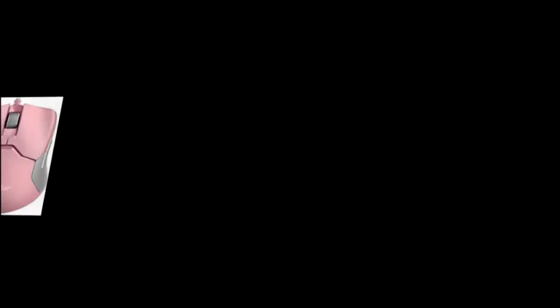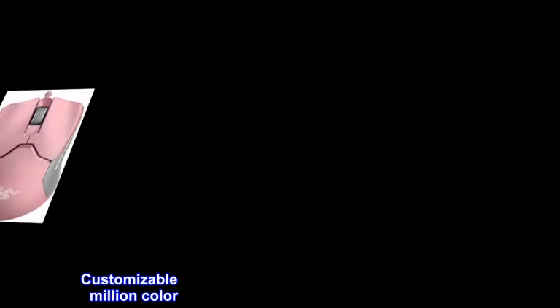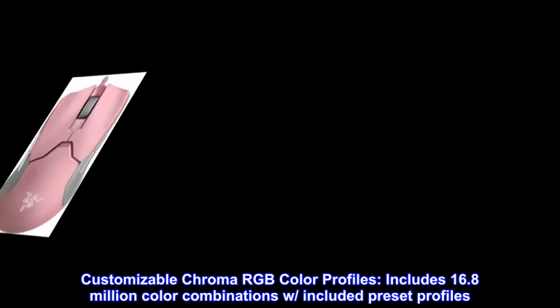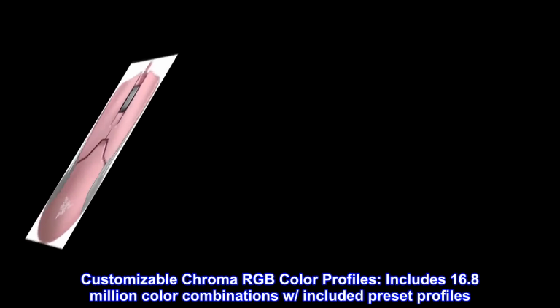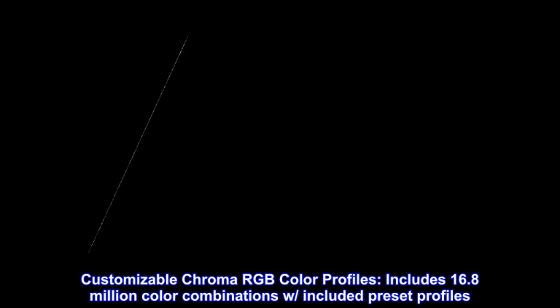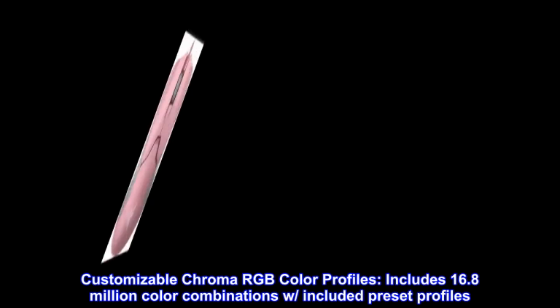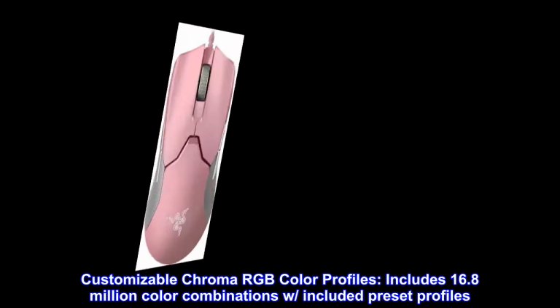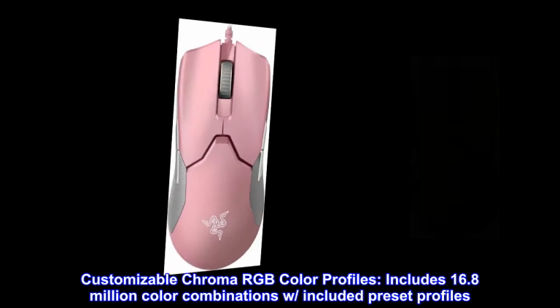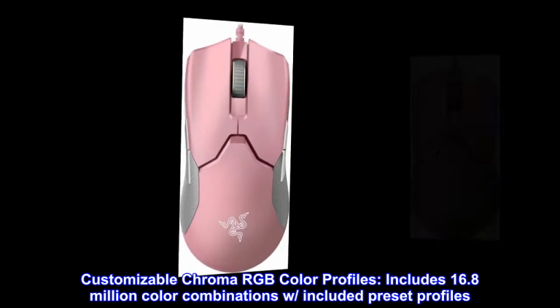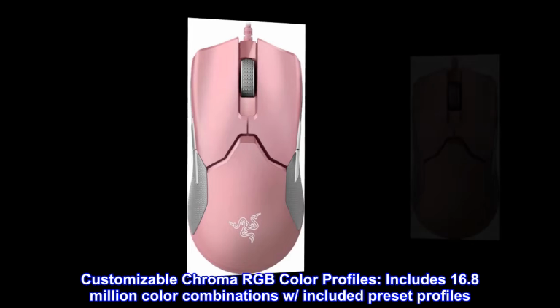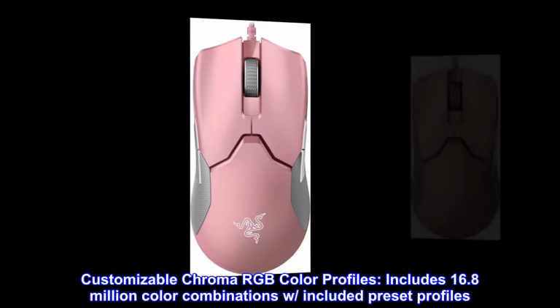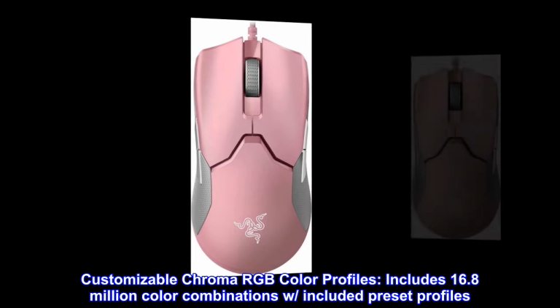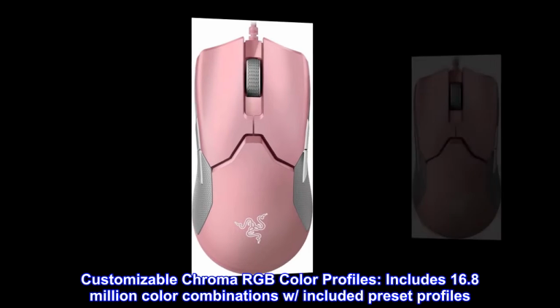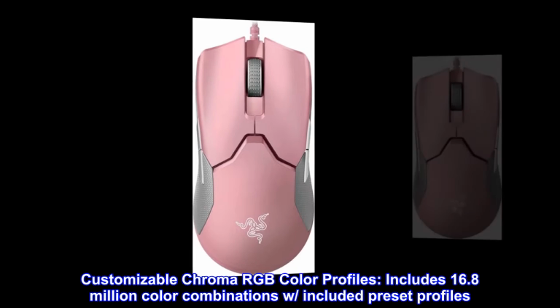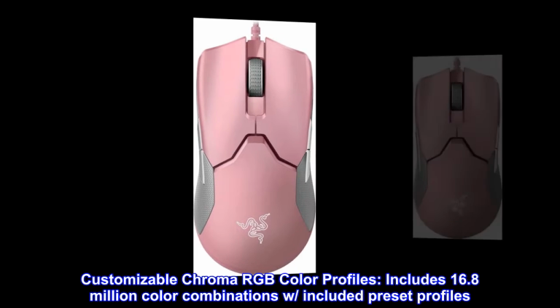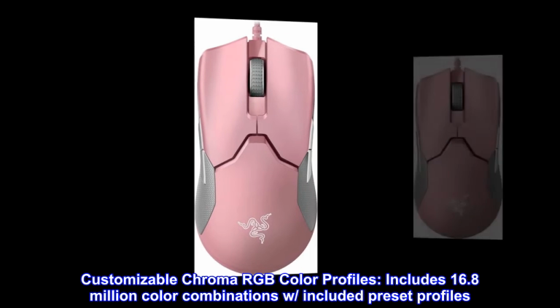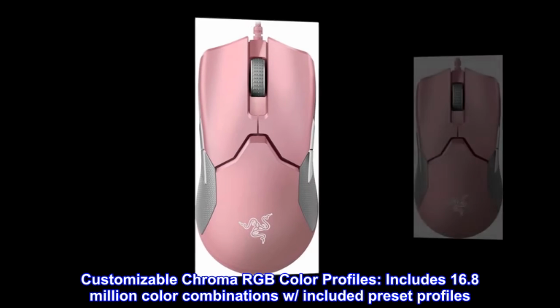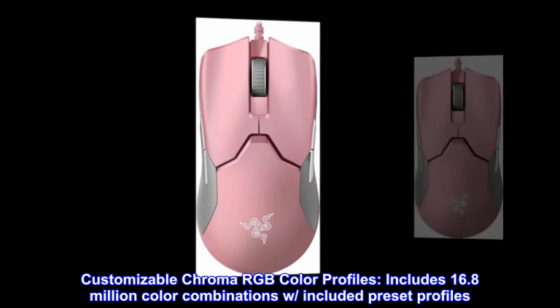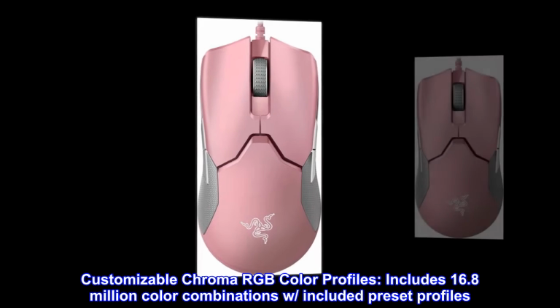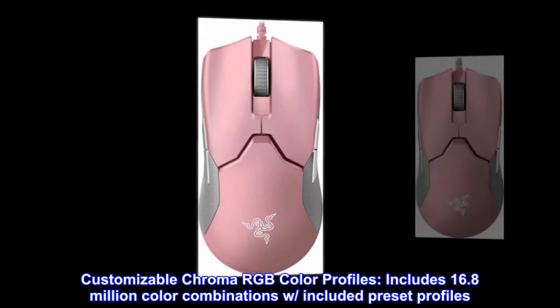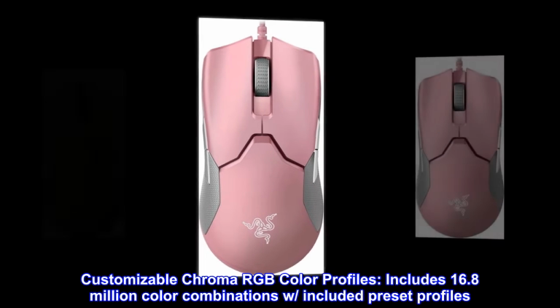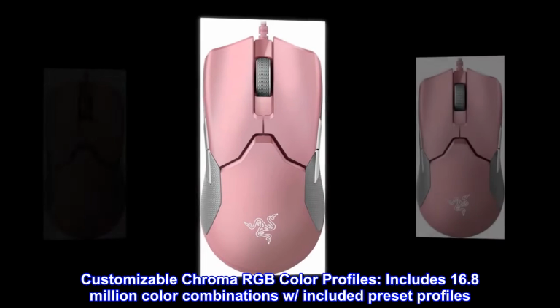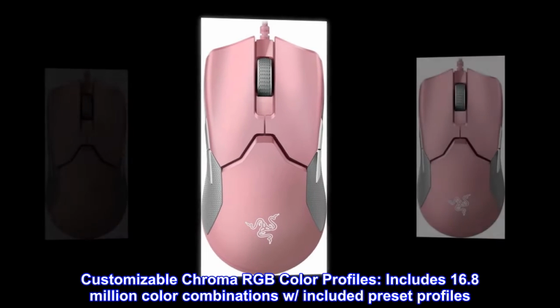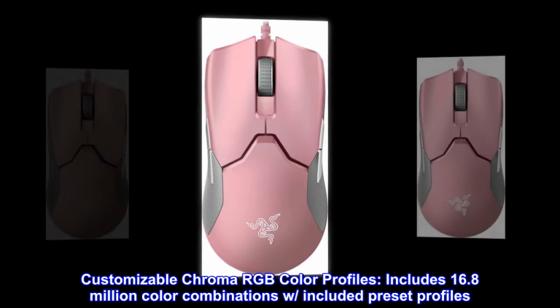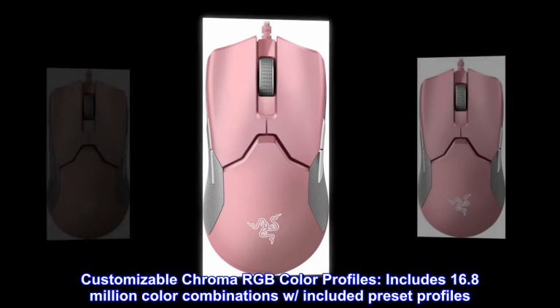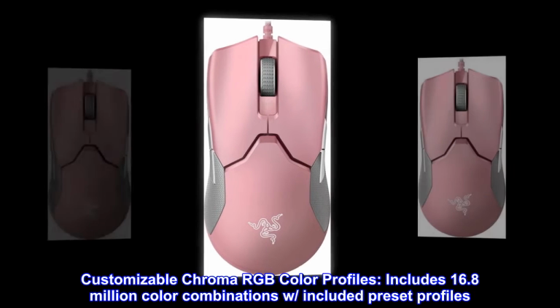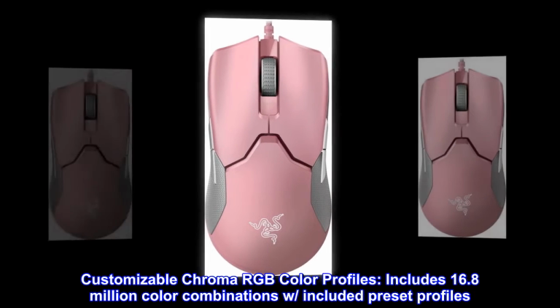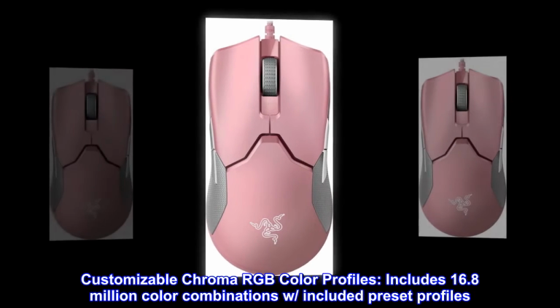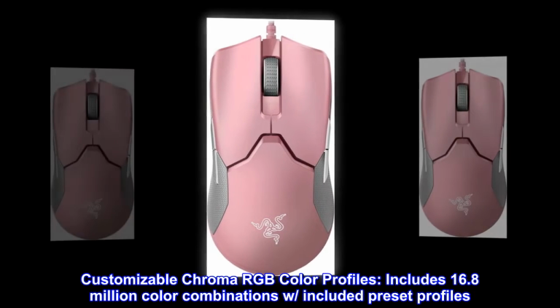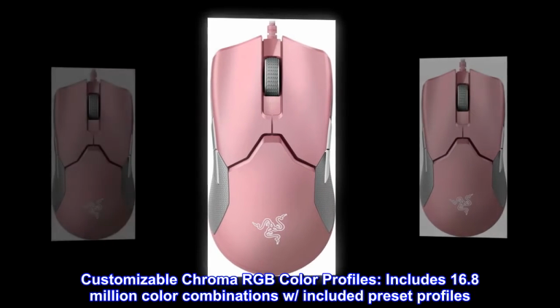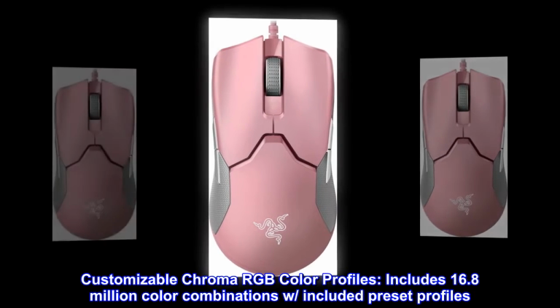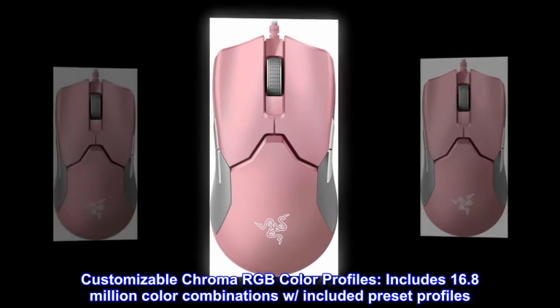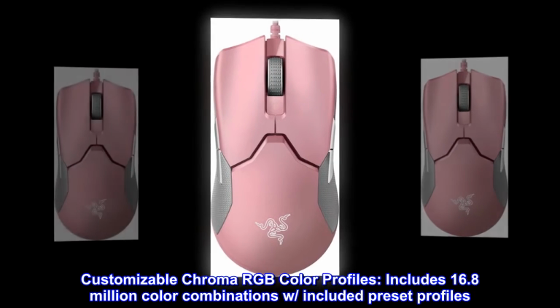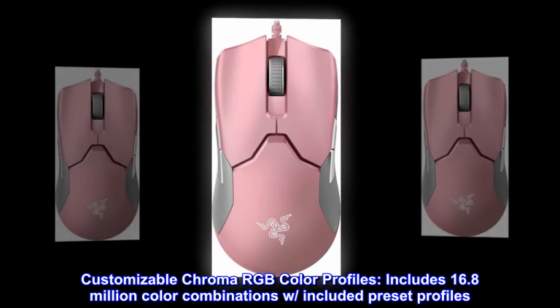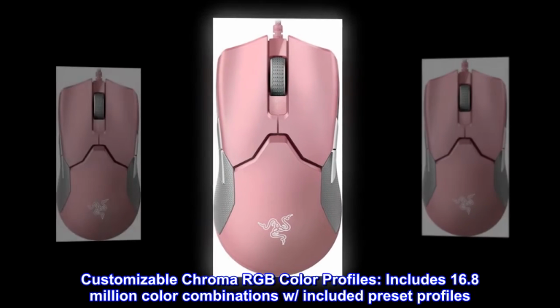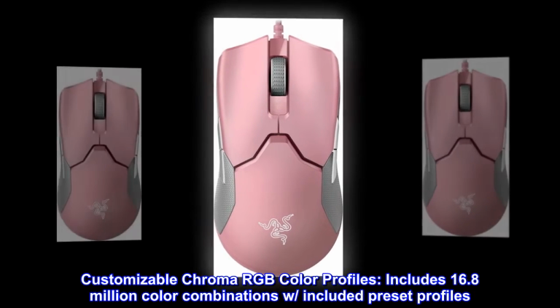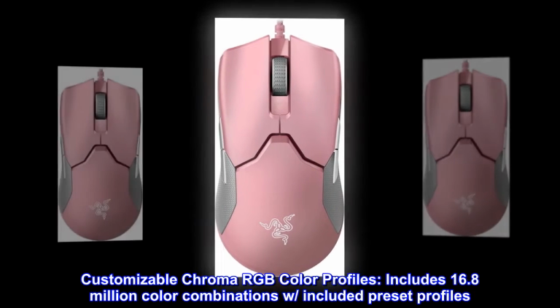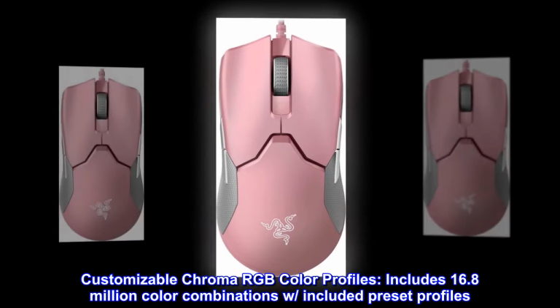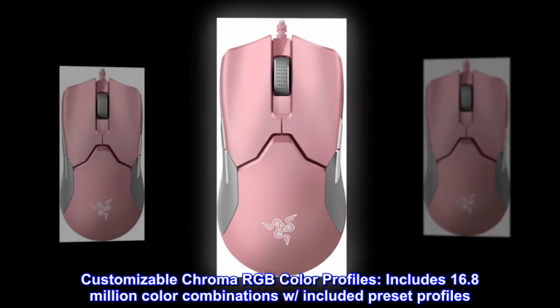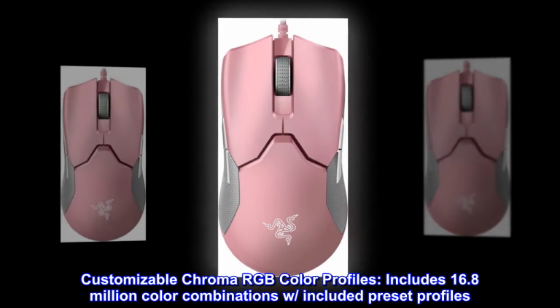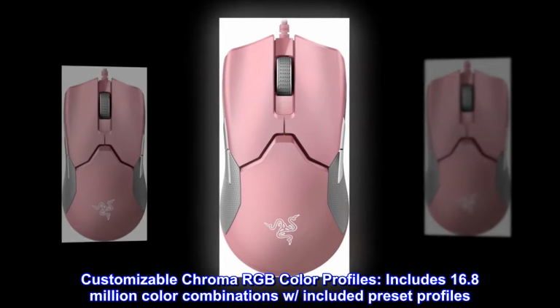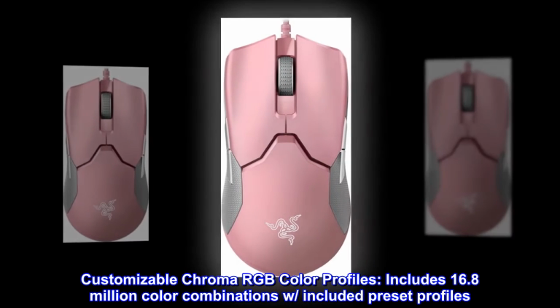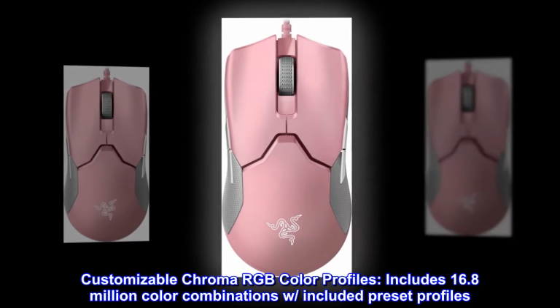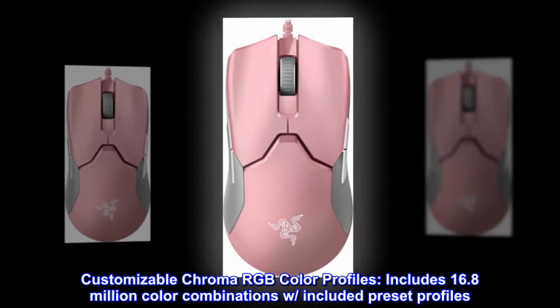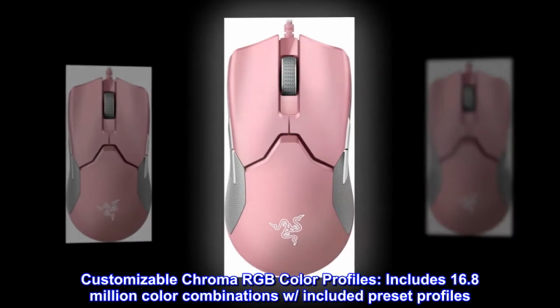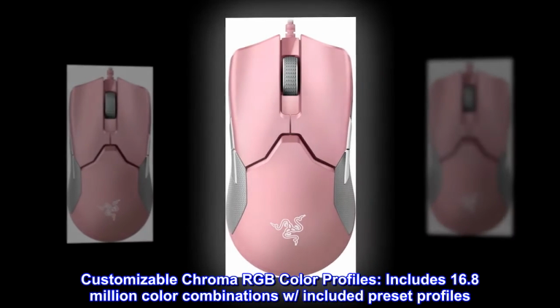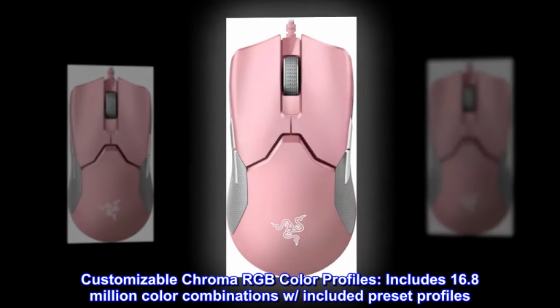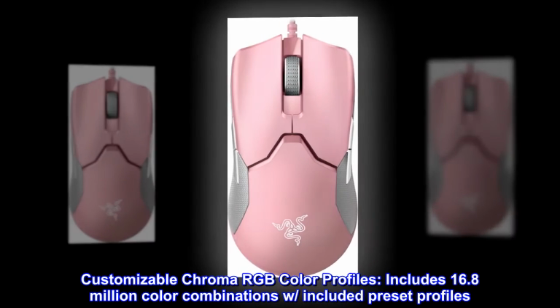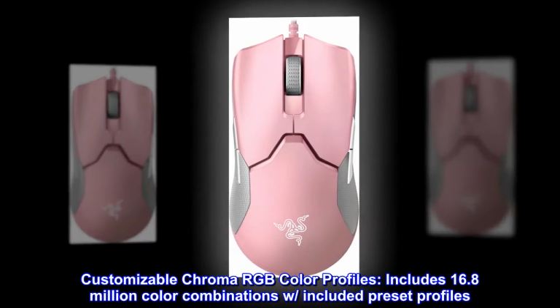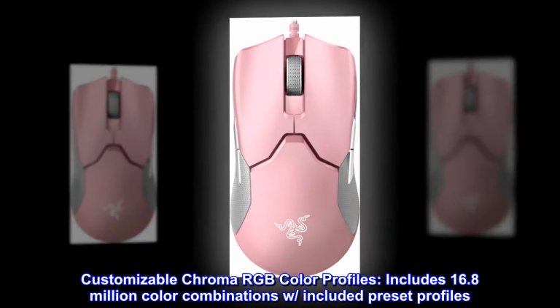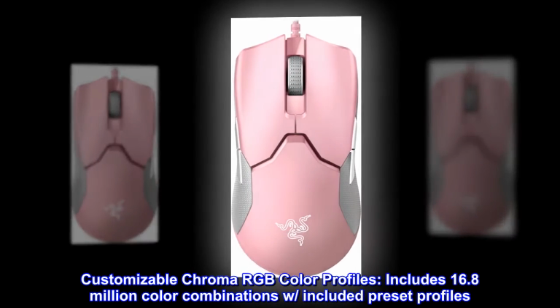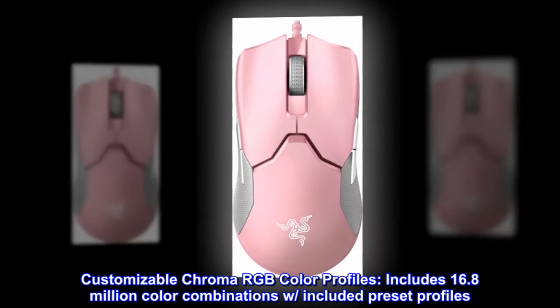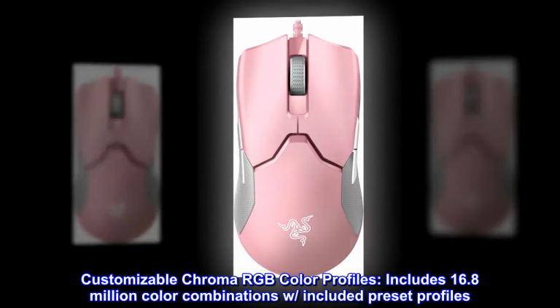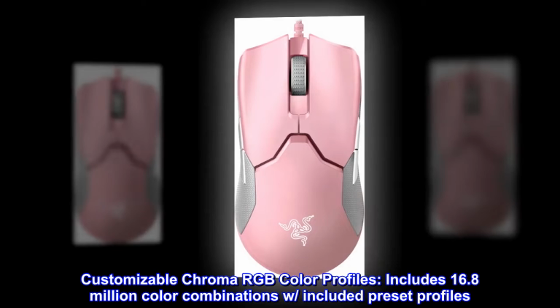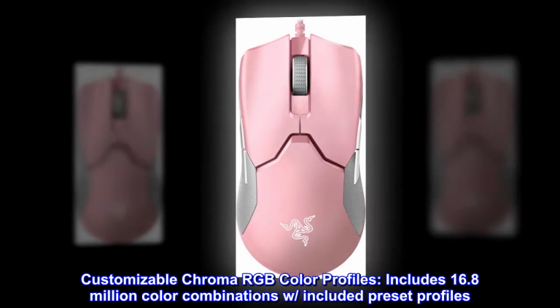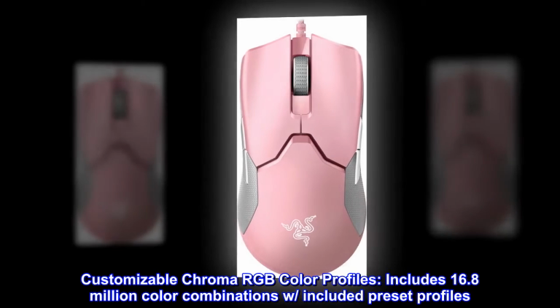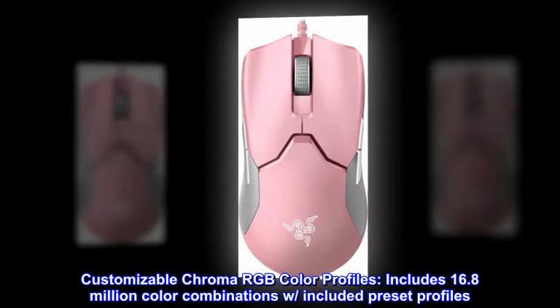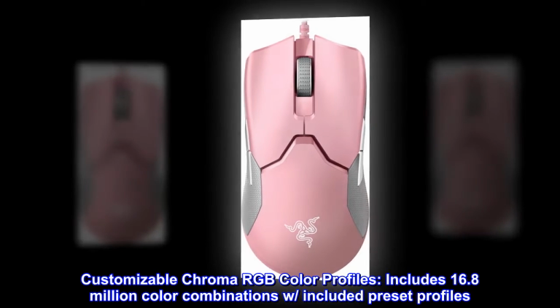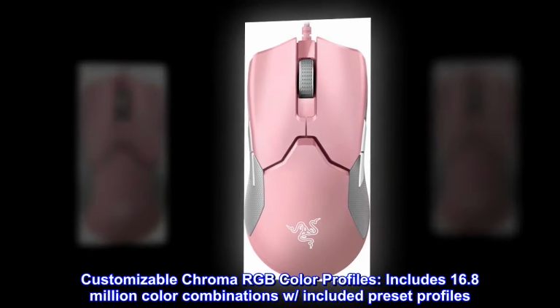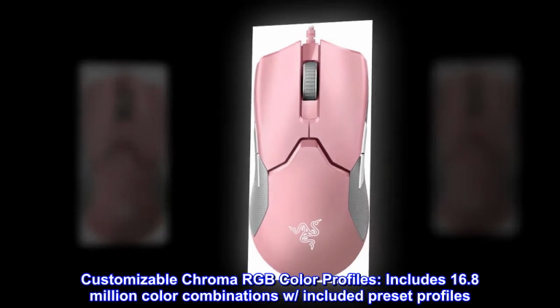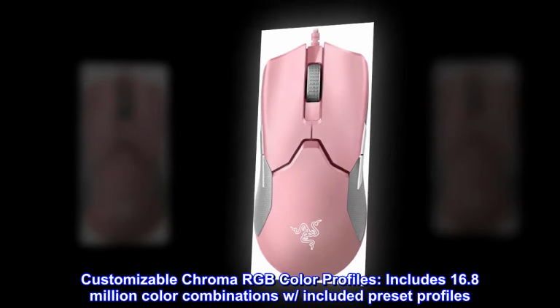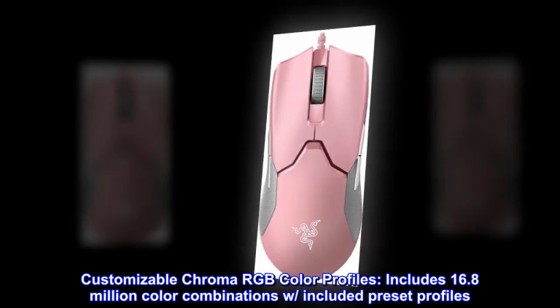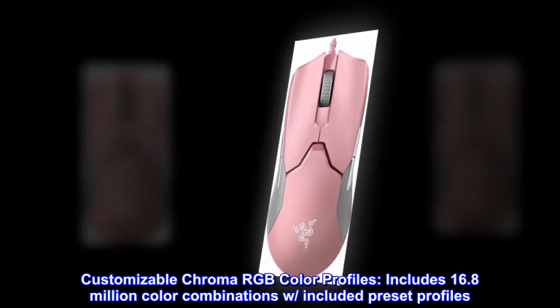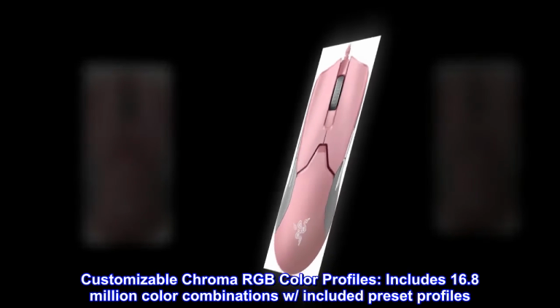Customizable Chroma RGB color profiles include 16.8 million color combinations with included preset profiles.